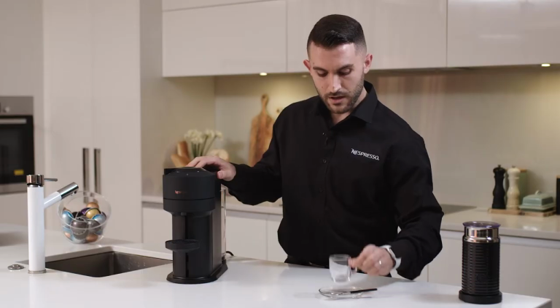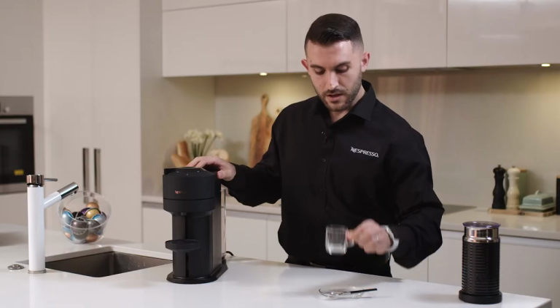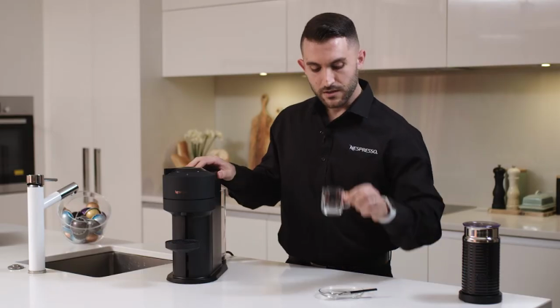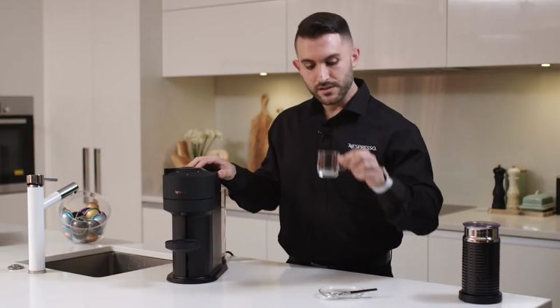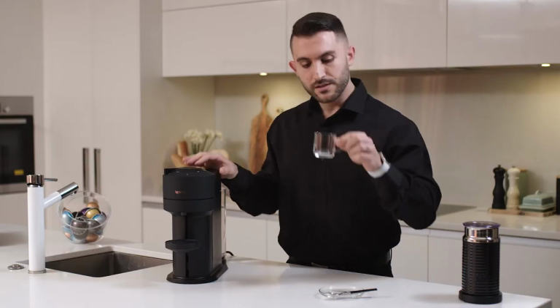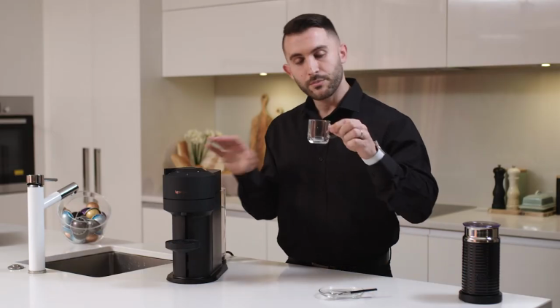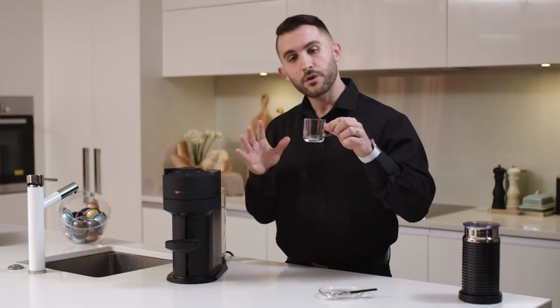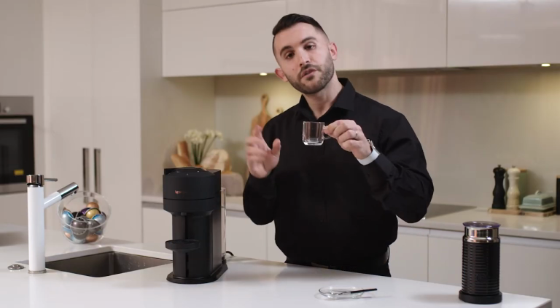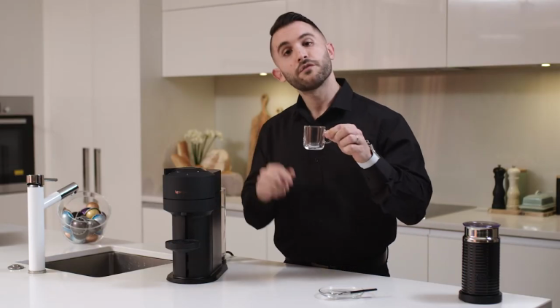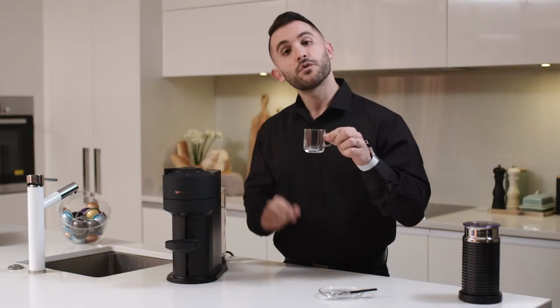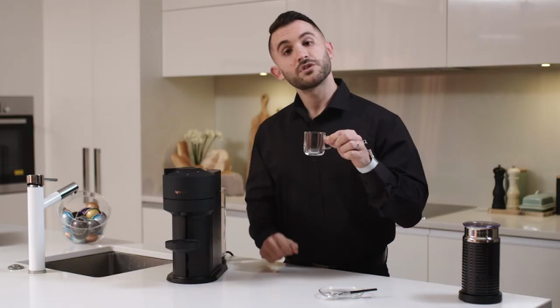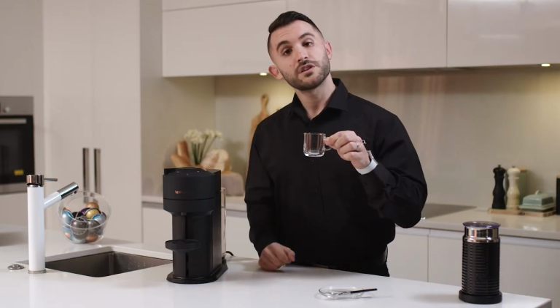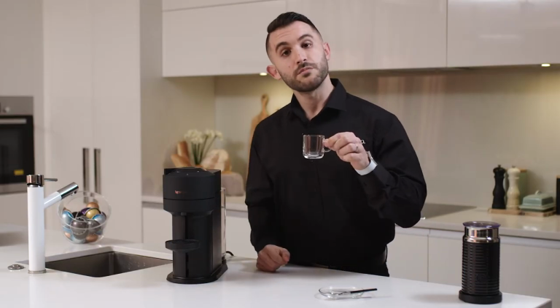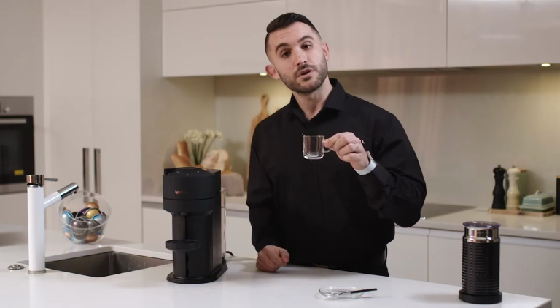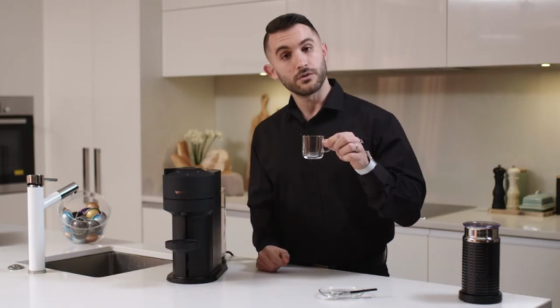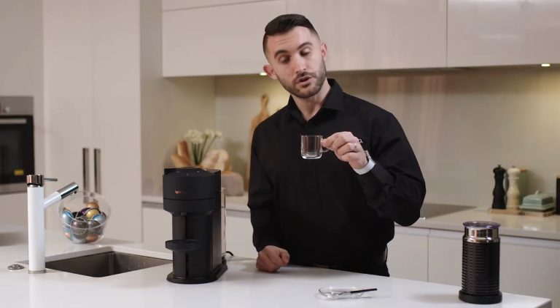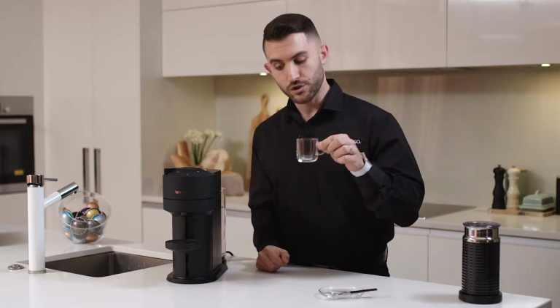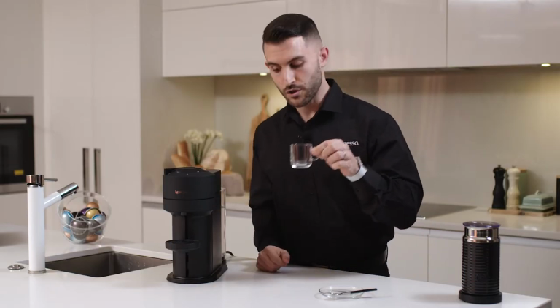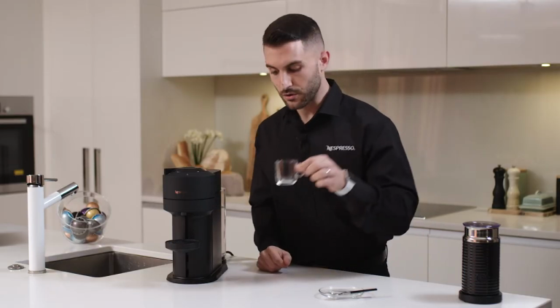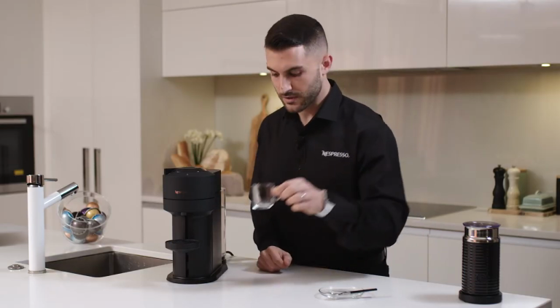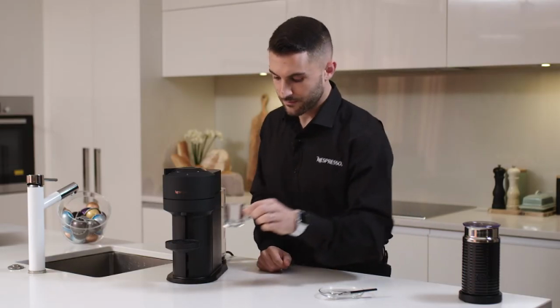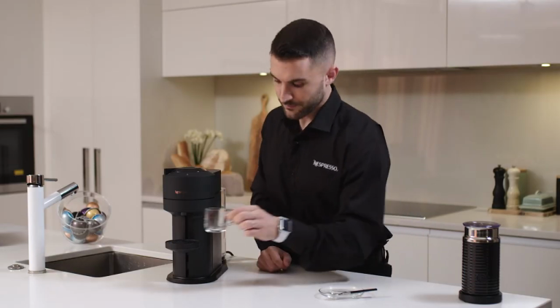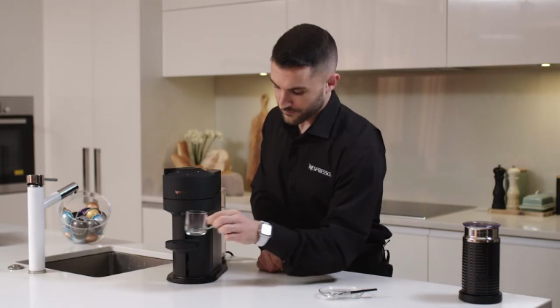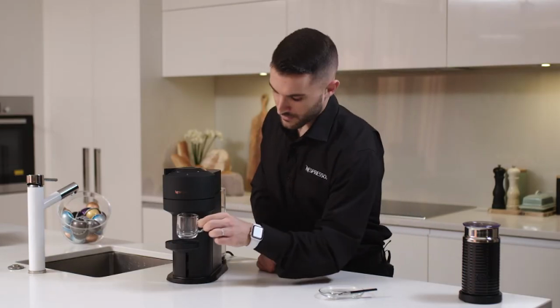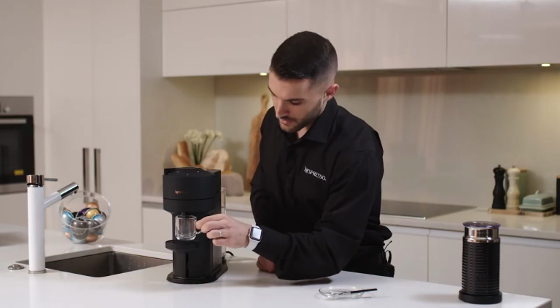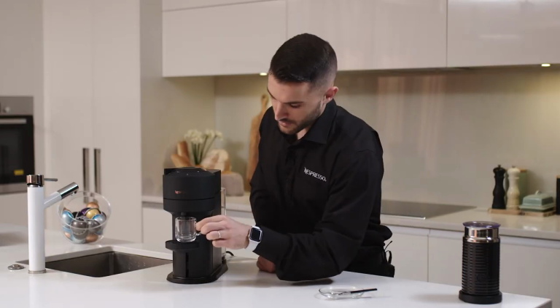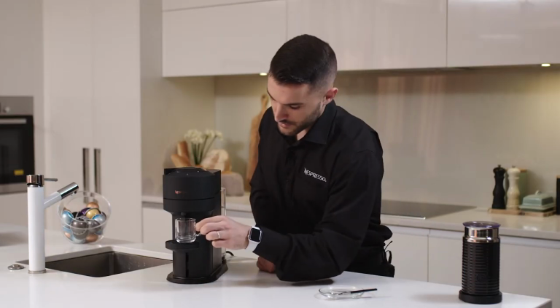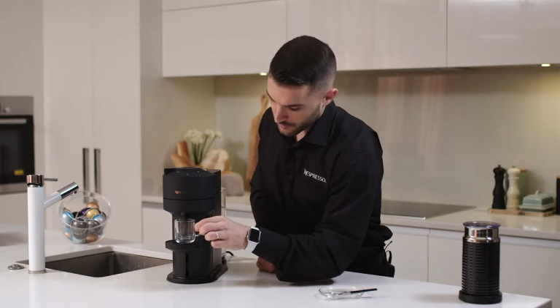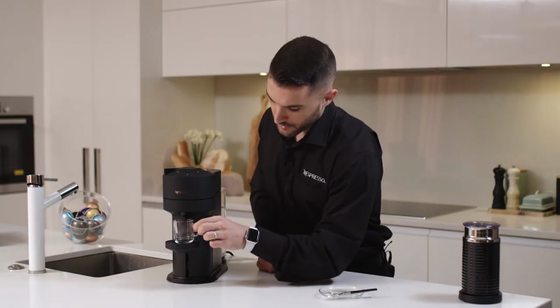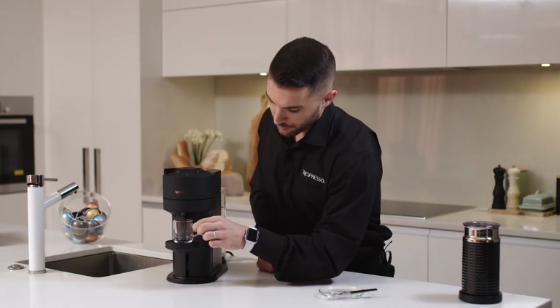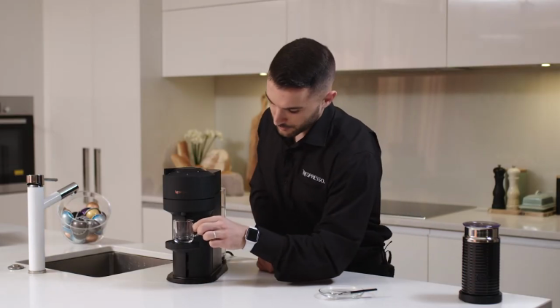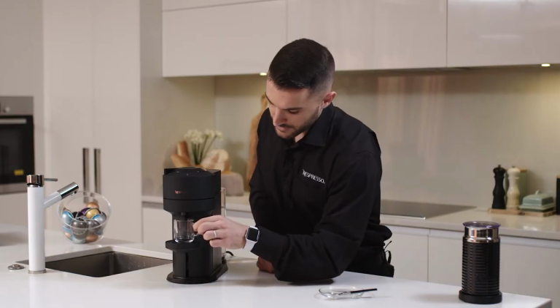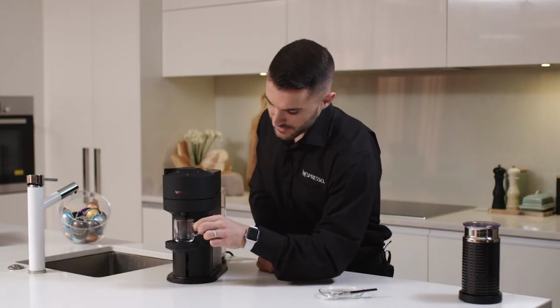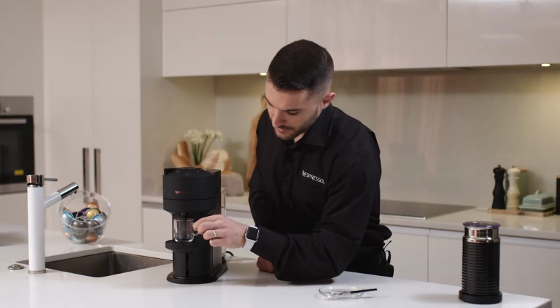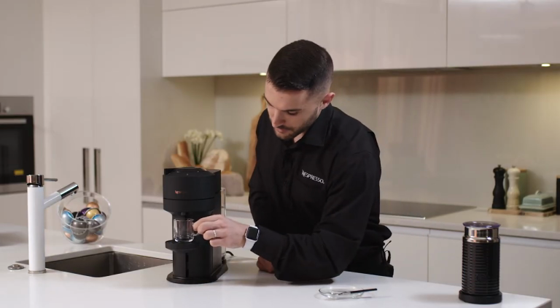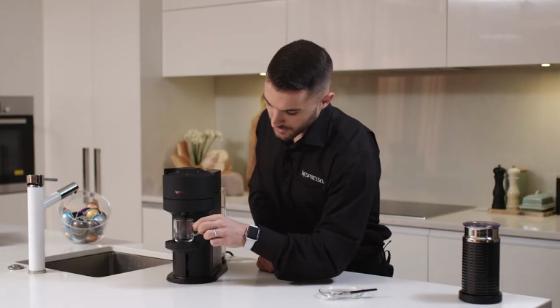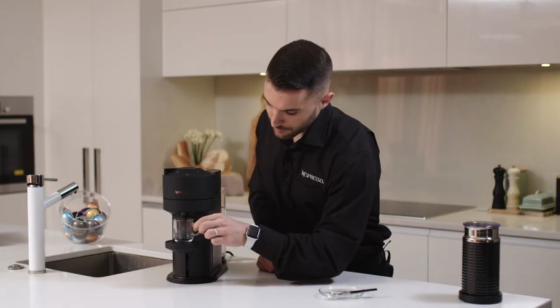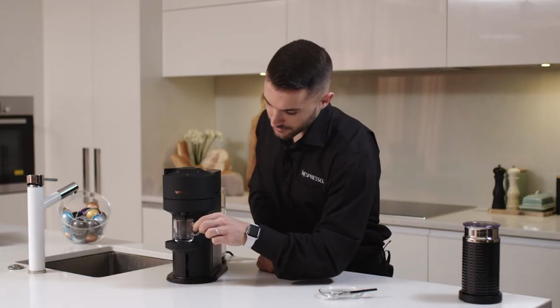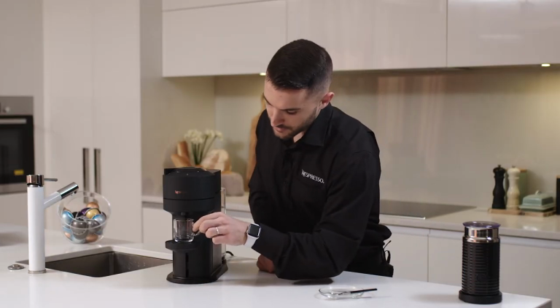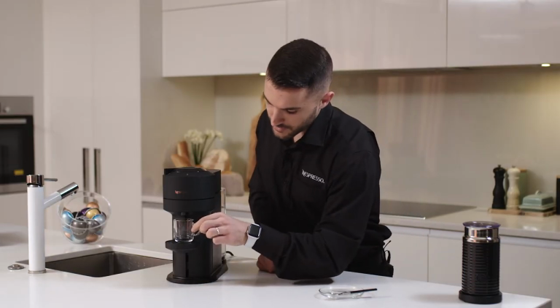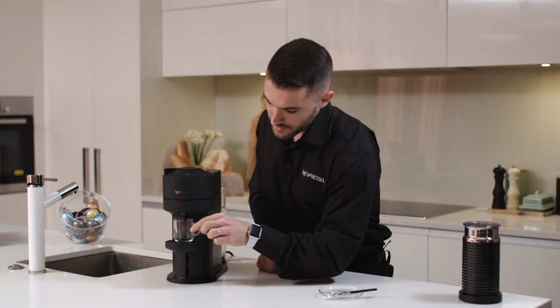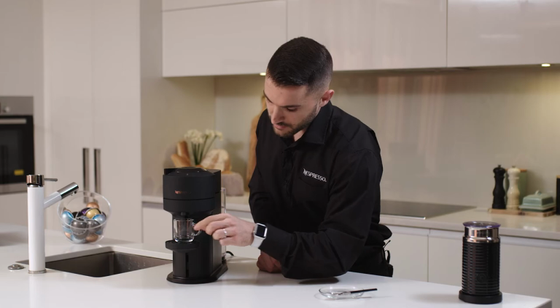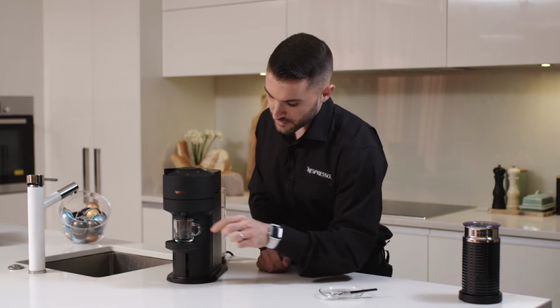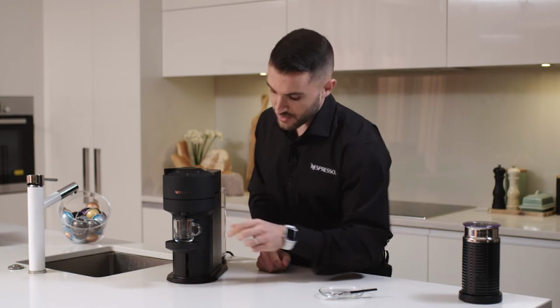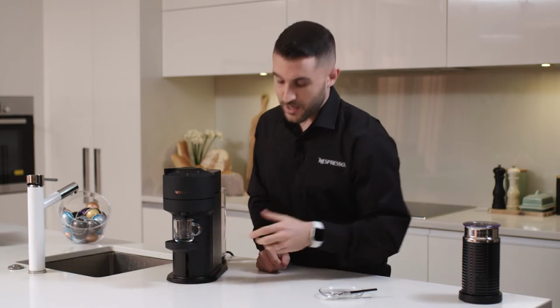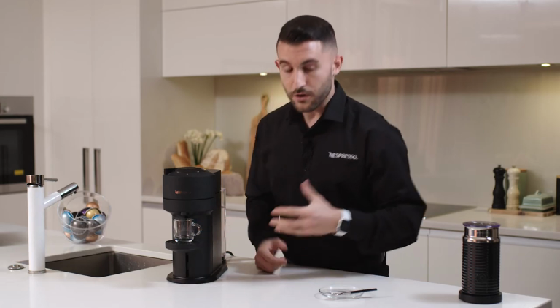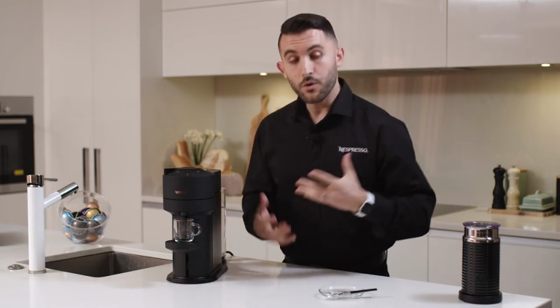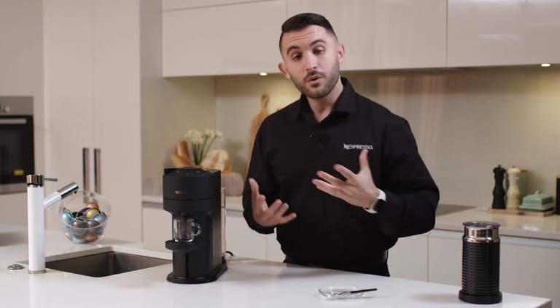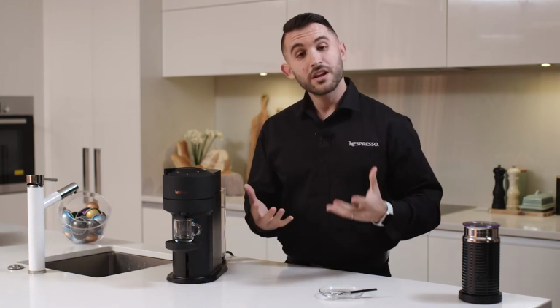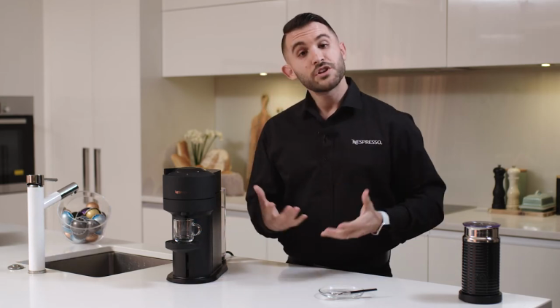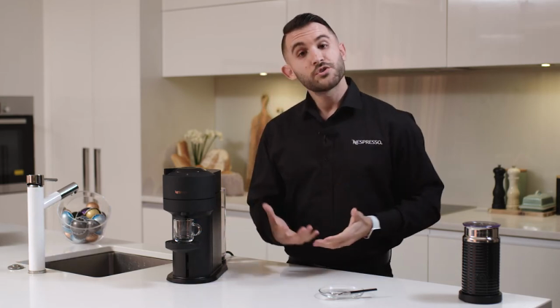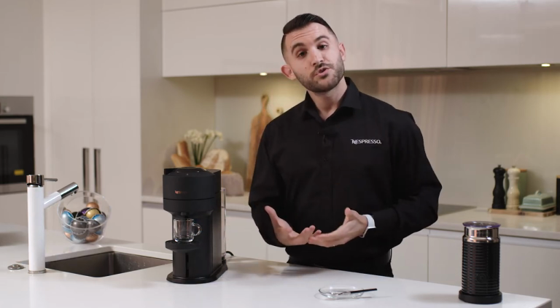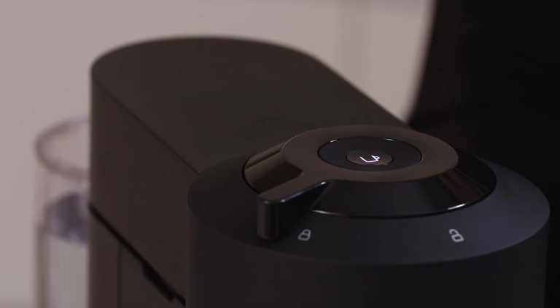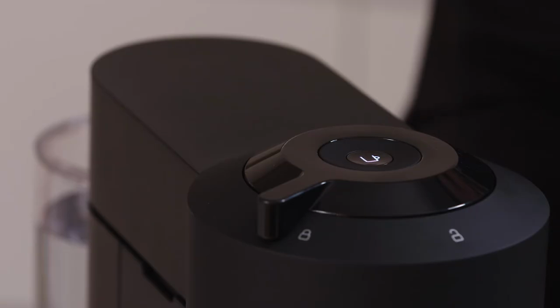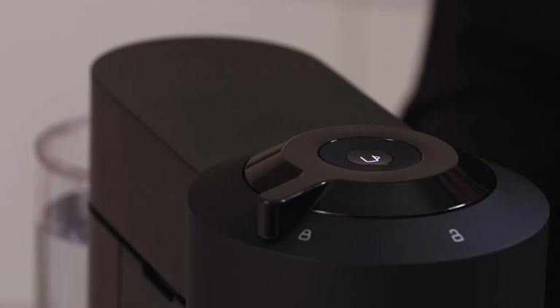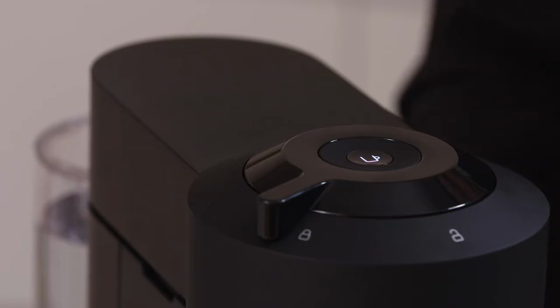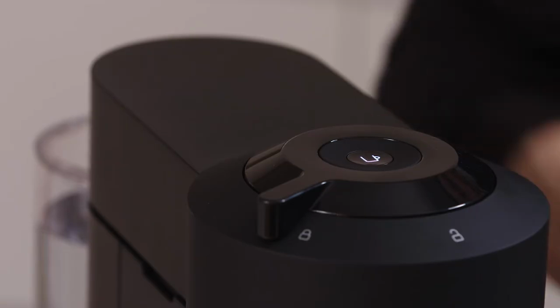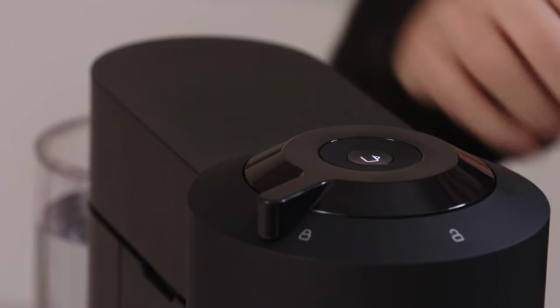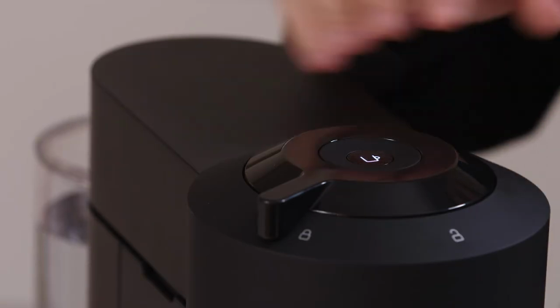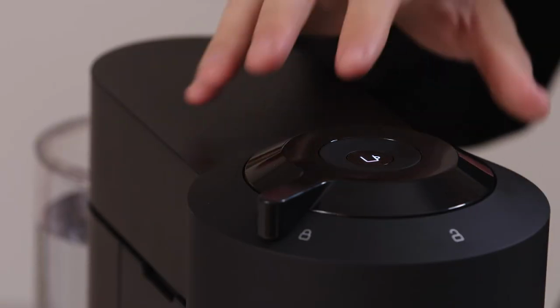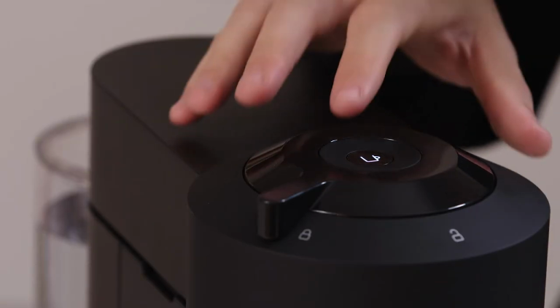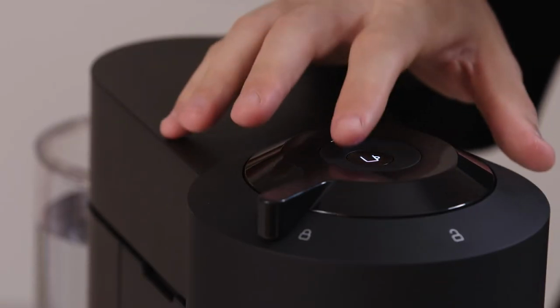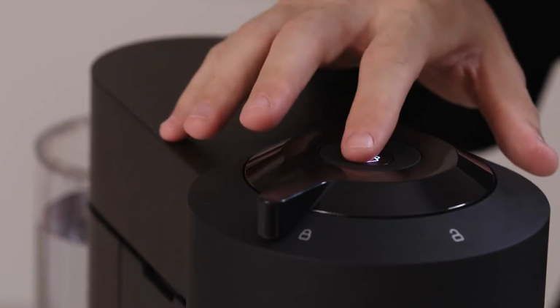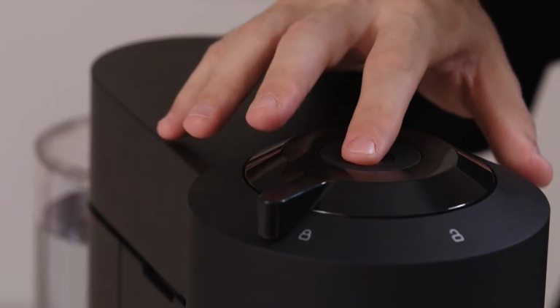This is about a 40 ml shot. So we're going to place our cup underneath and all I need to do is press the button.